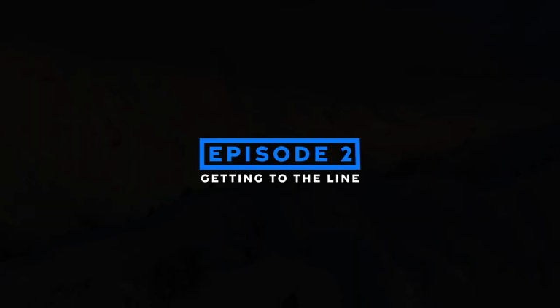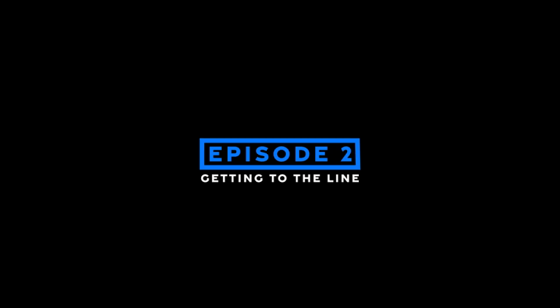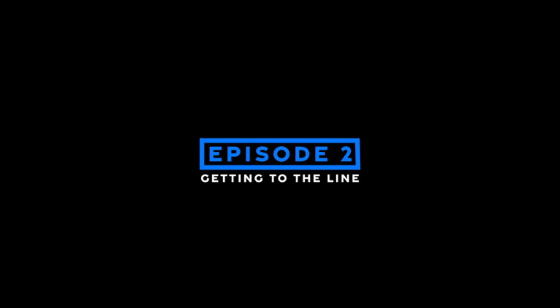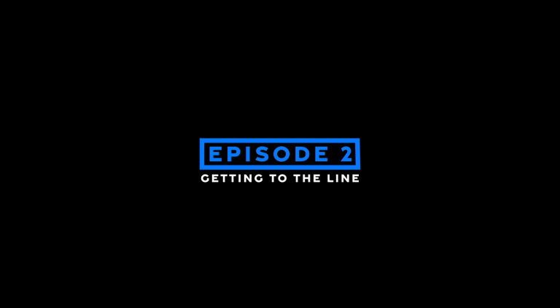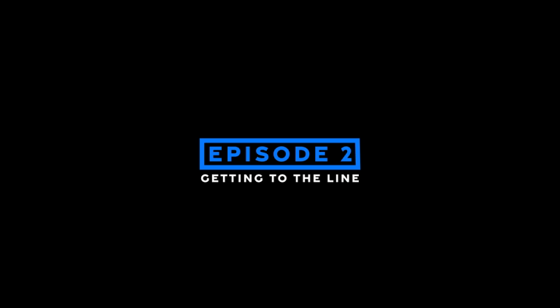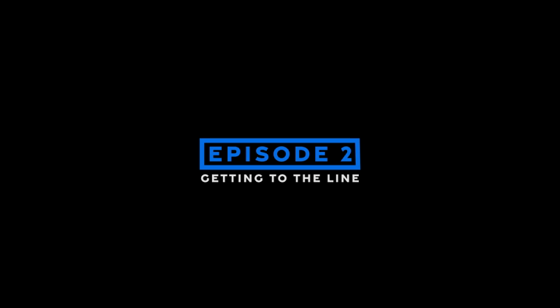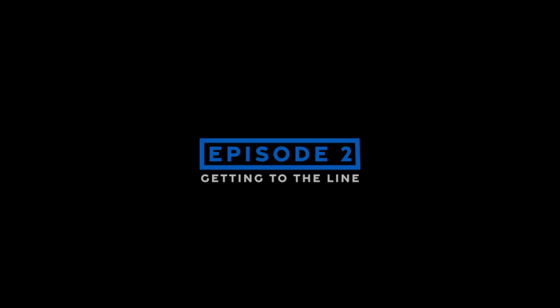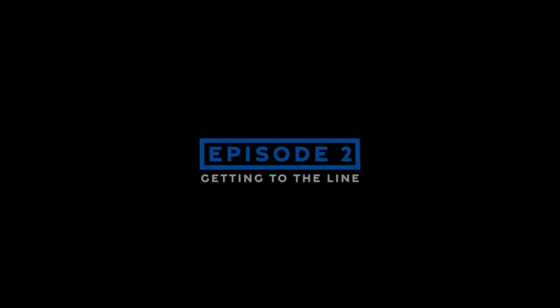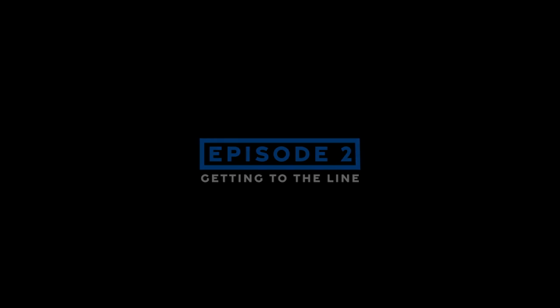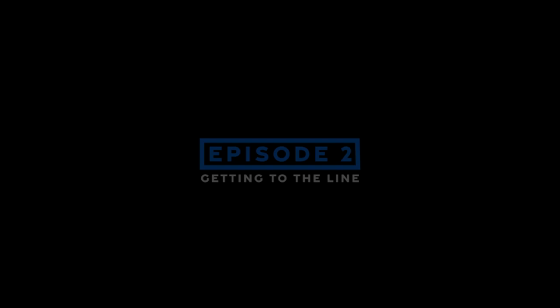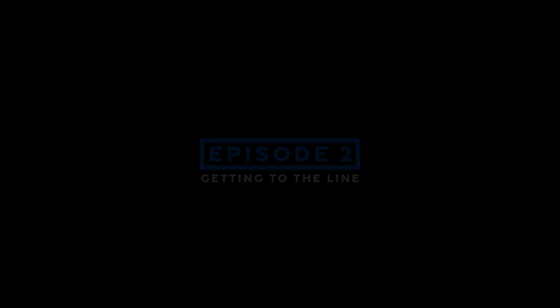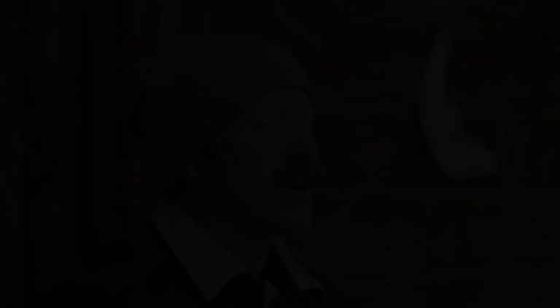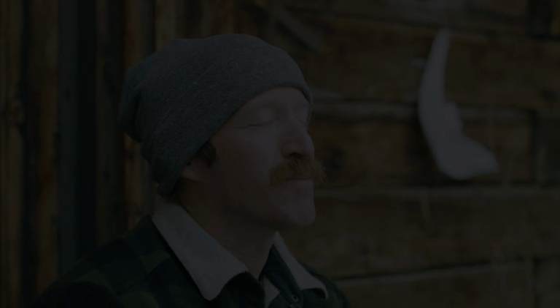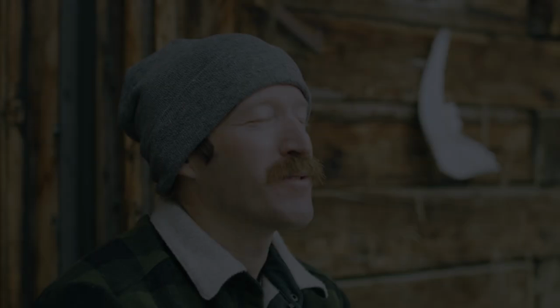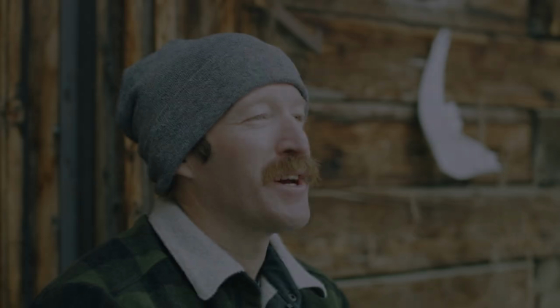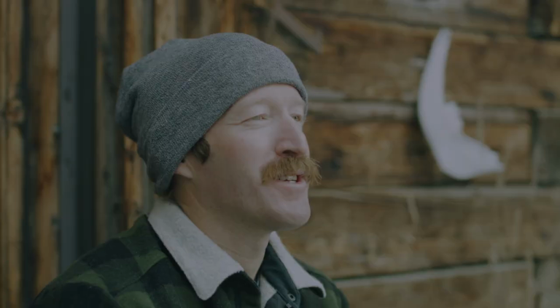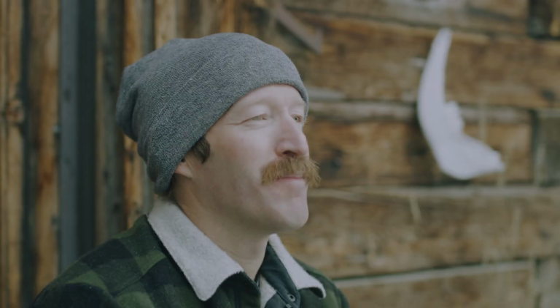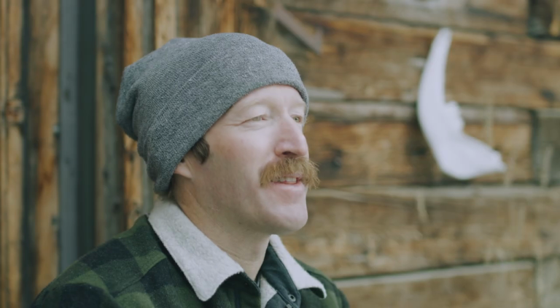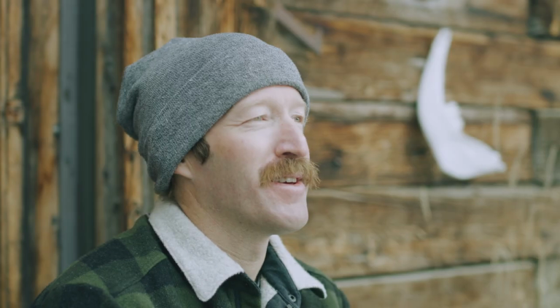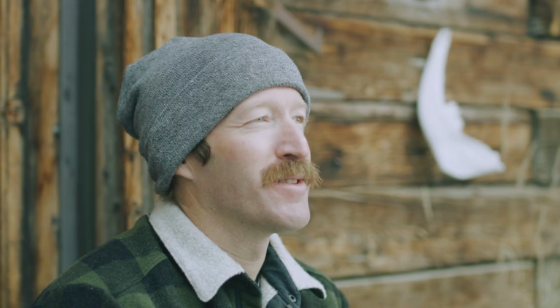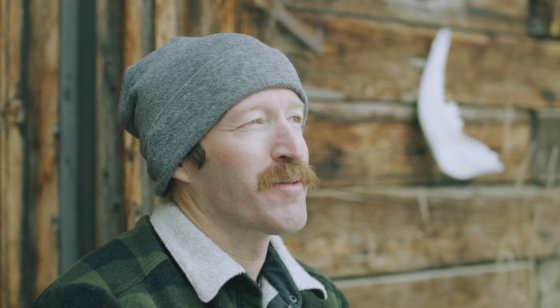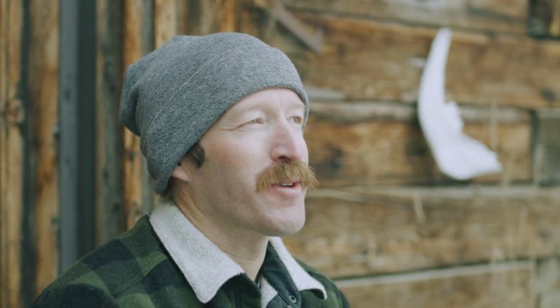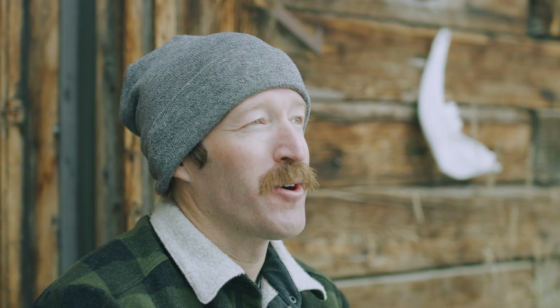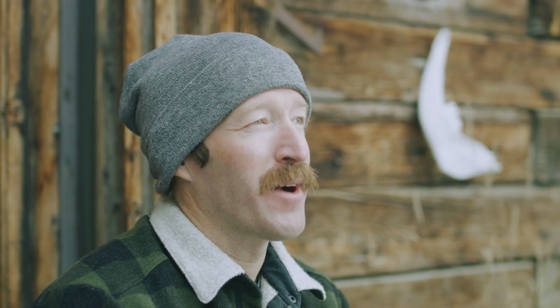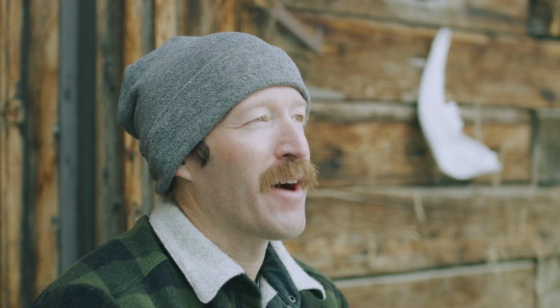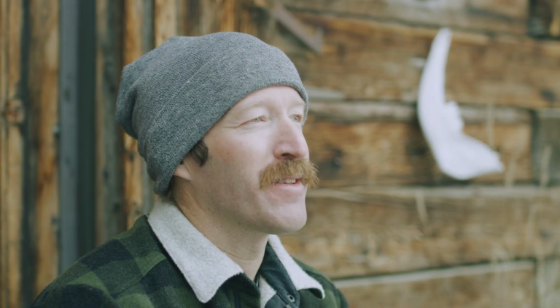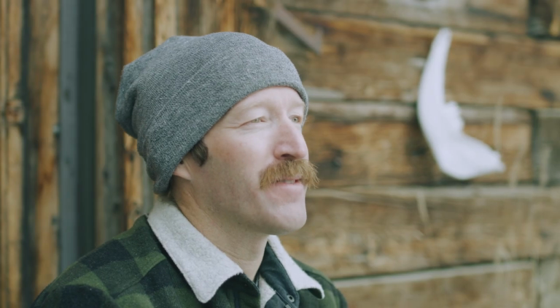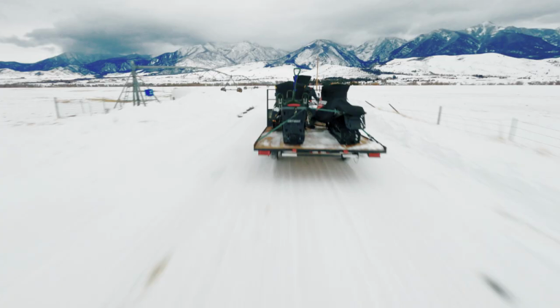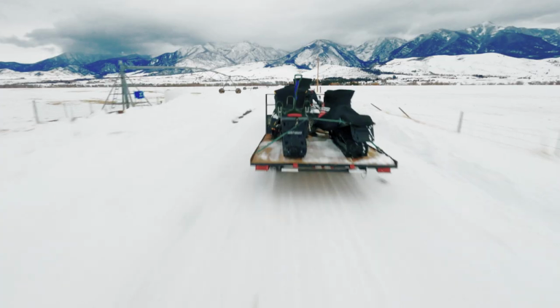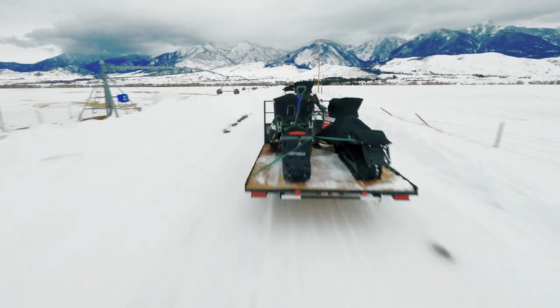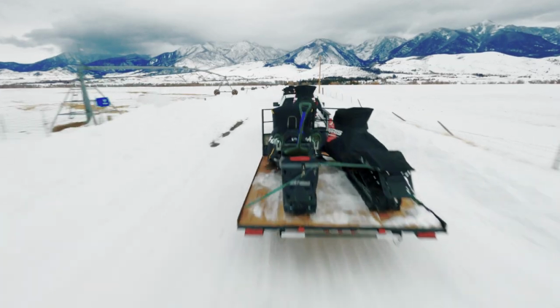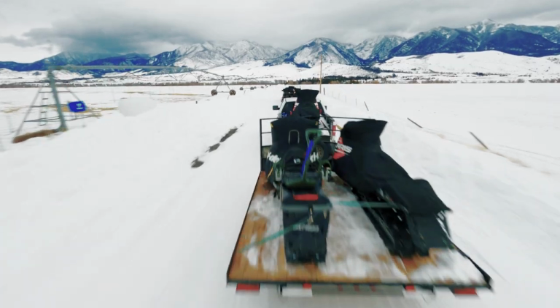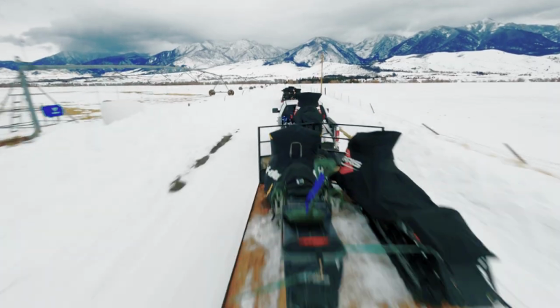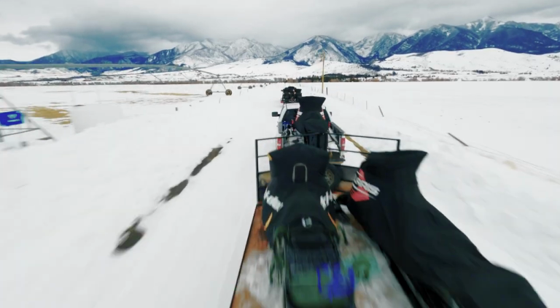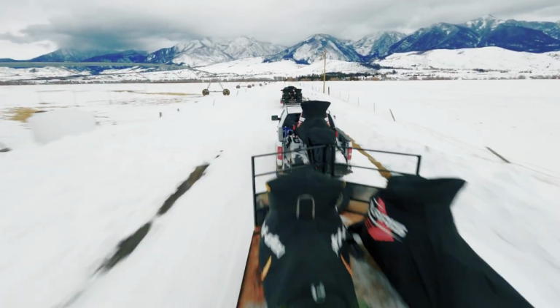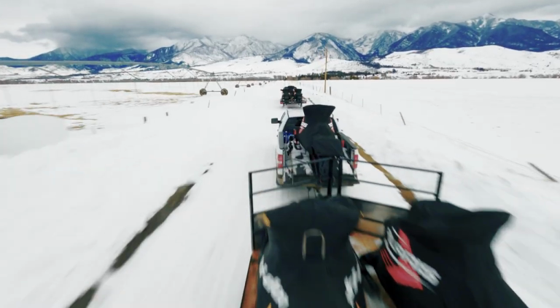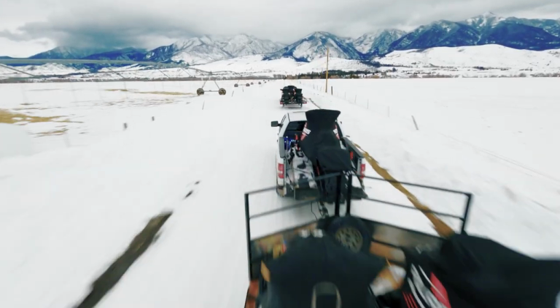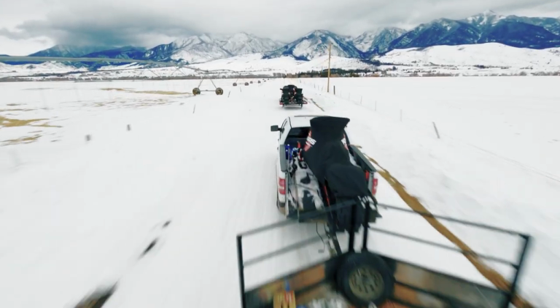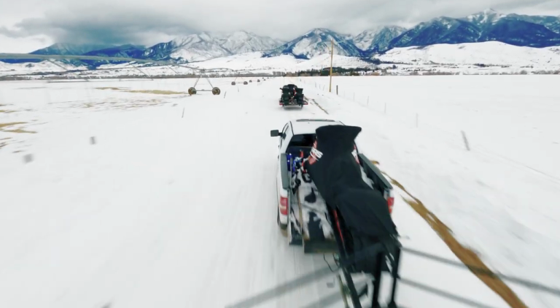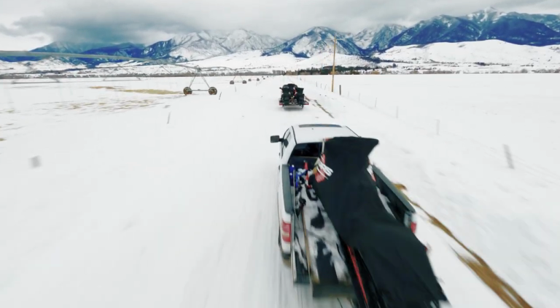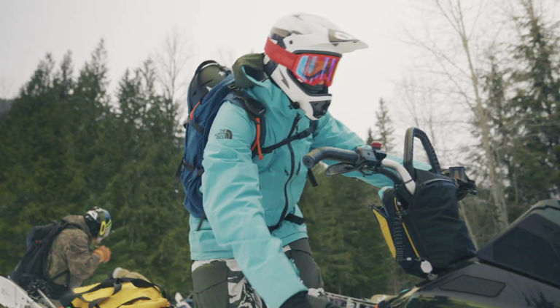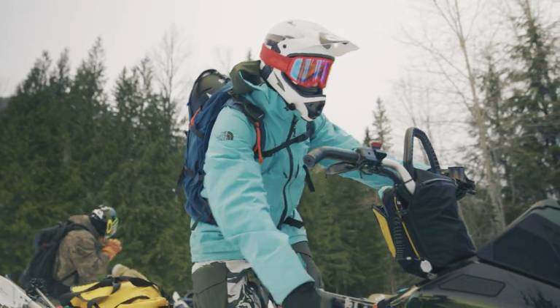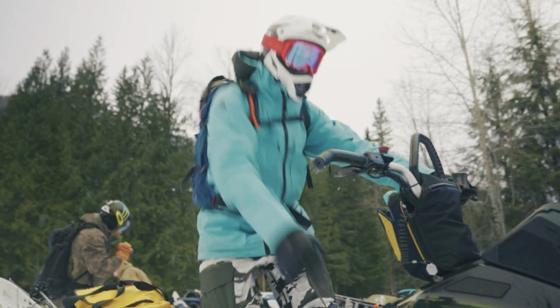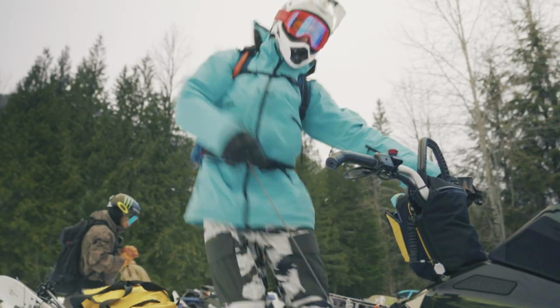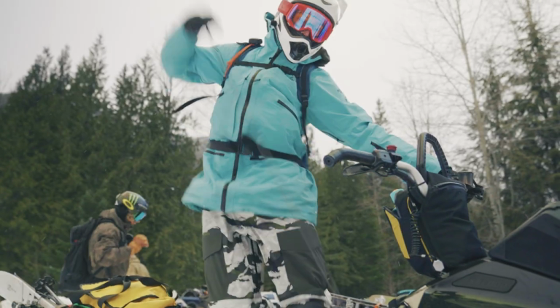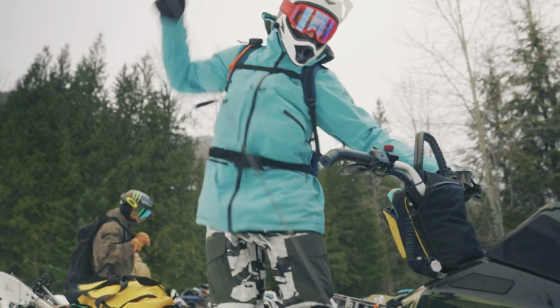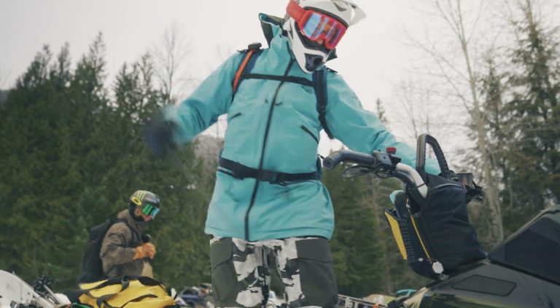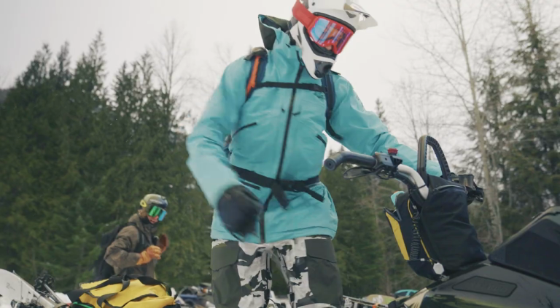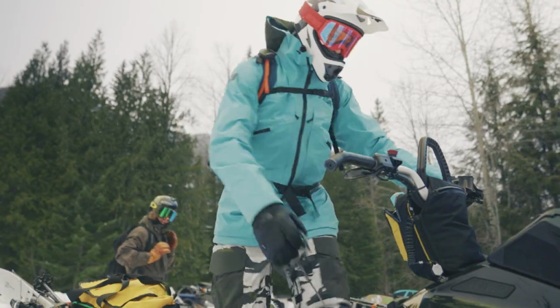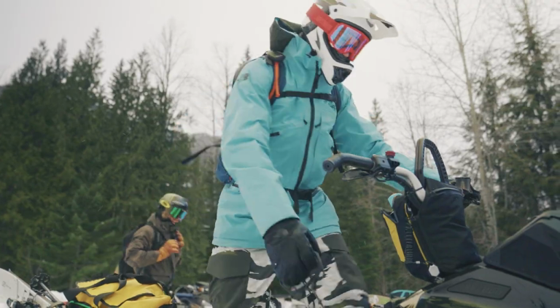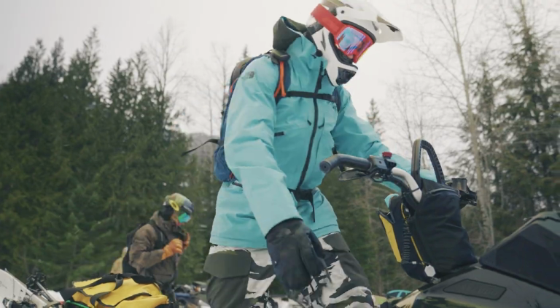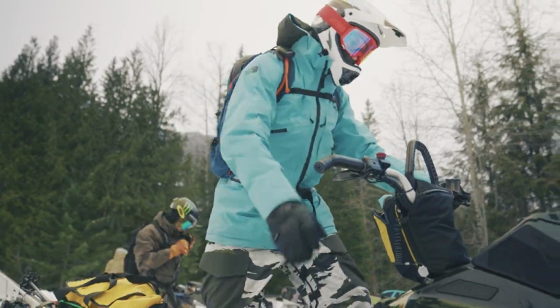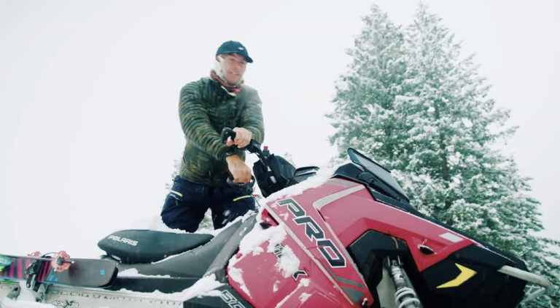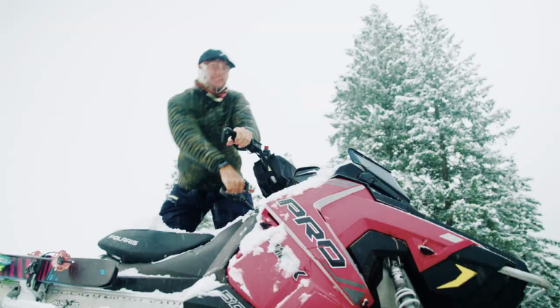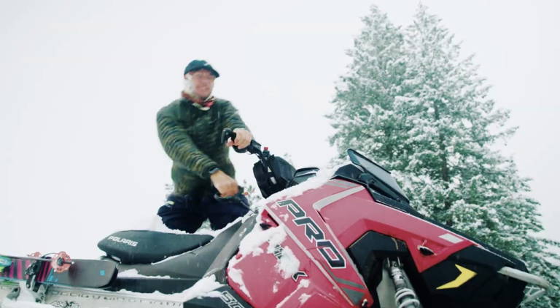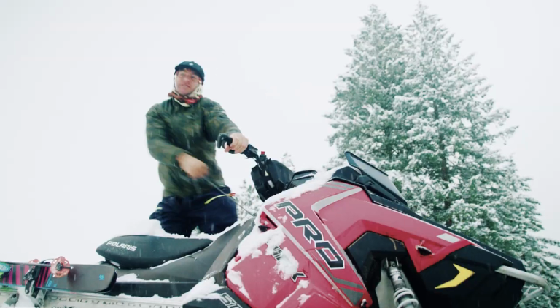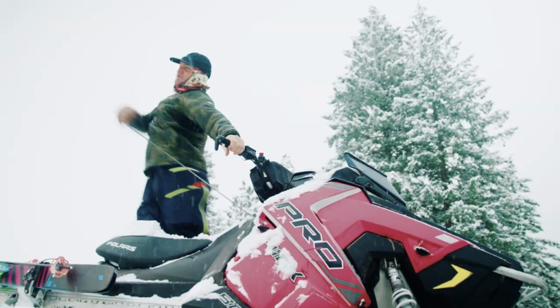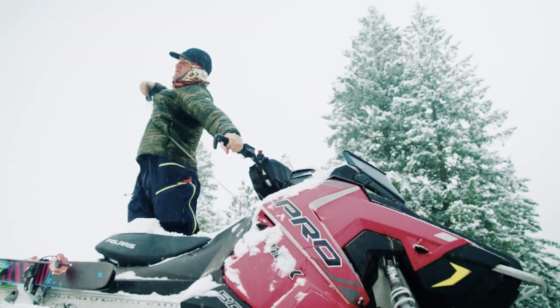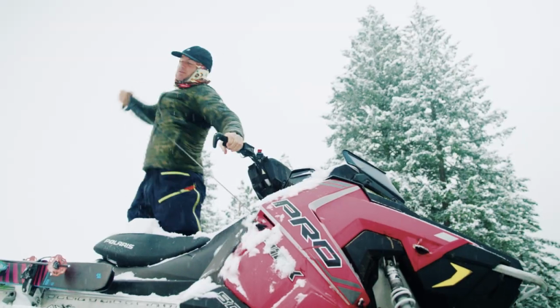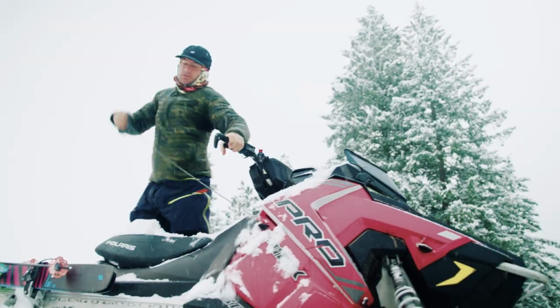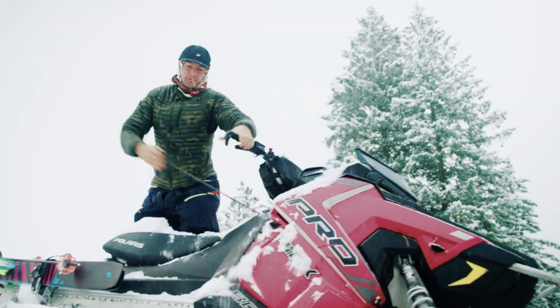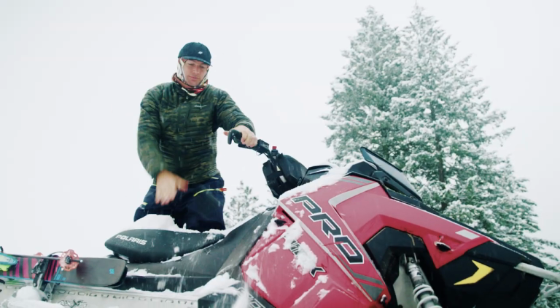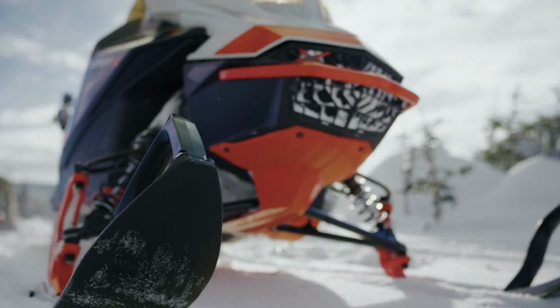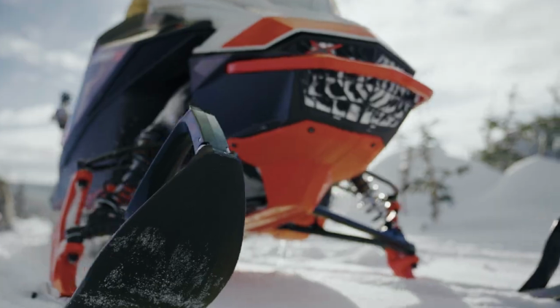We use a lot of different transportation methods when we're going out into the field. How you're getting around really dictates what you're planning to do.